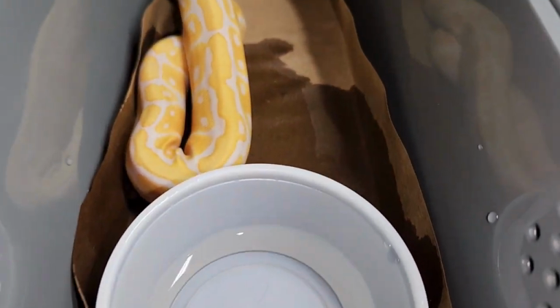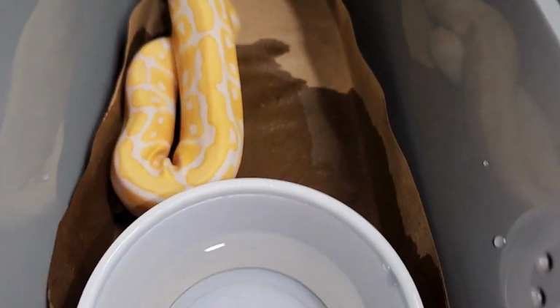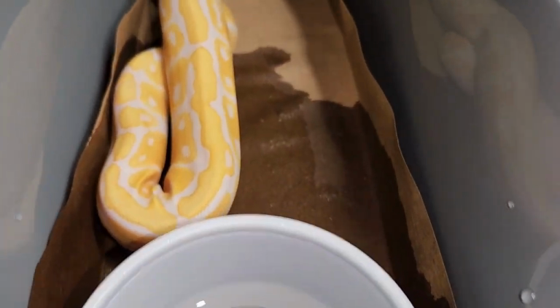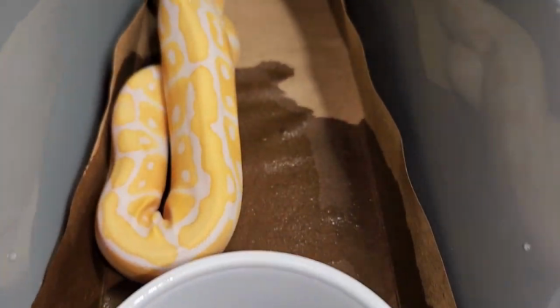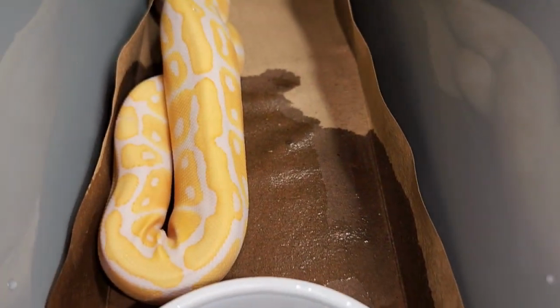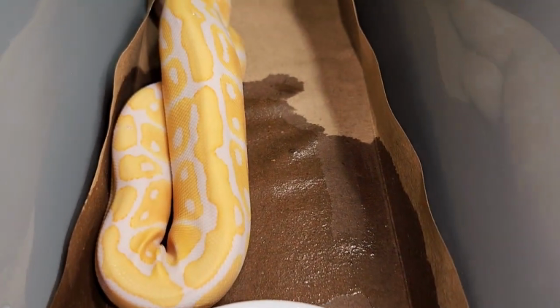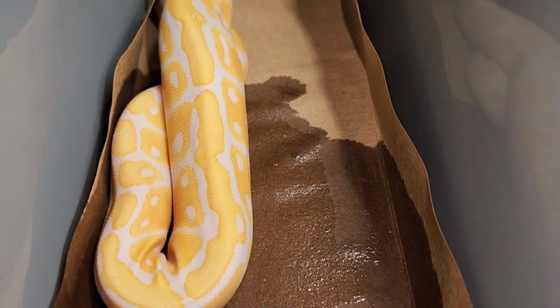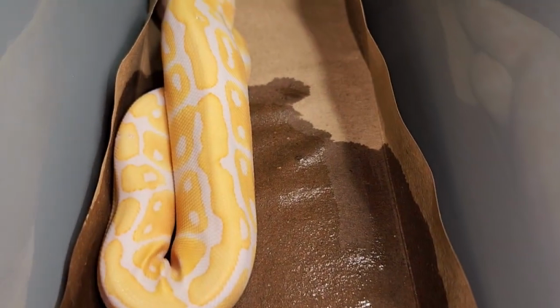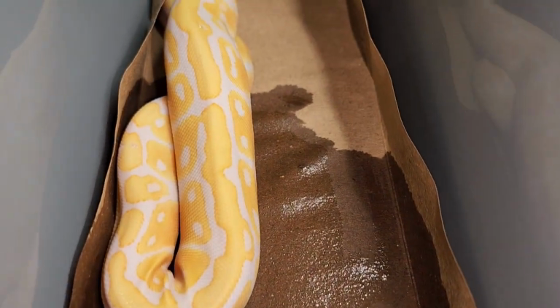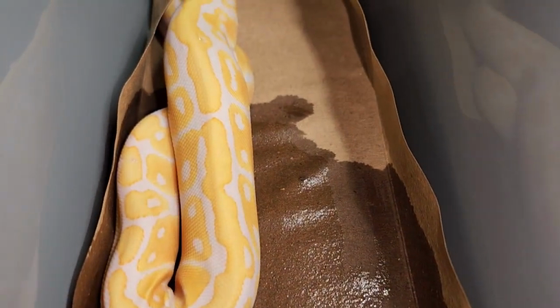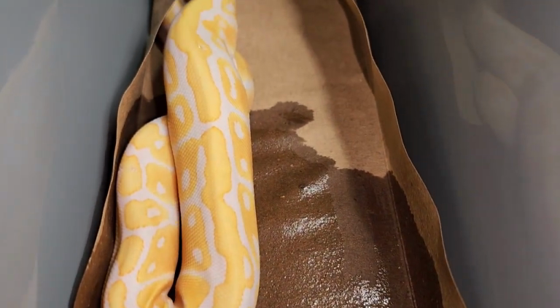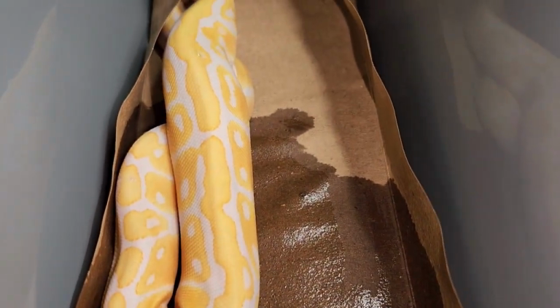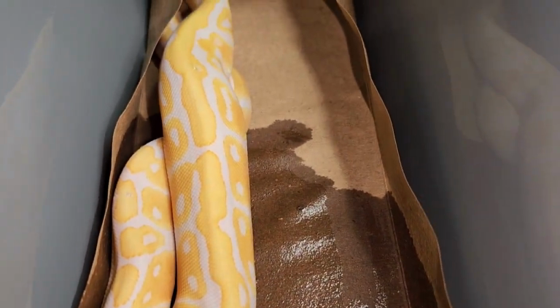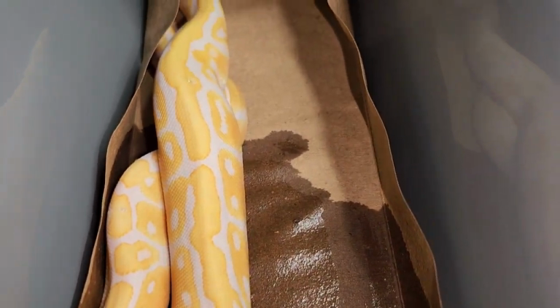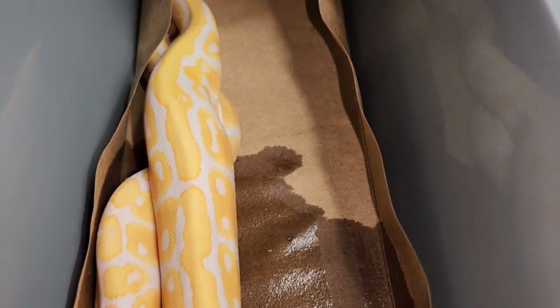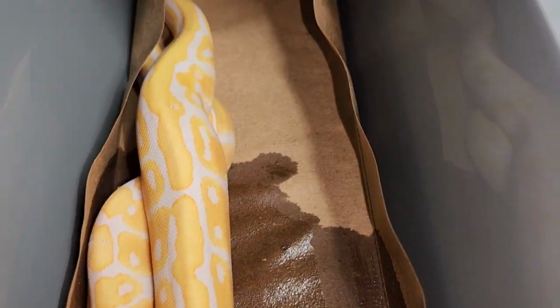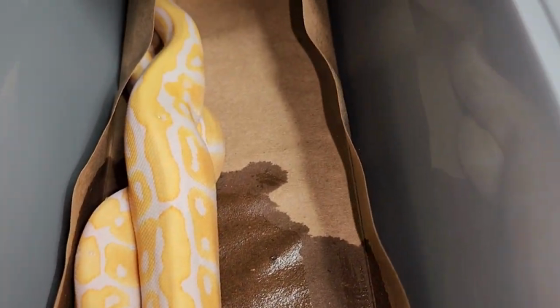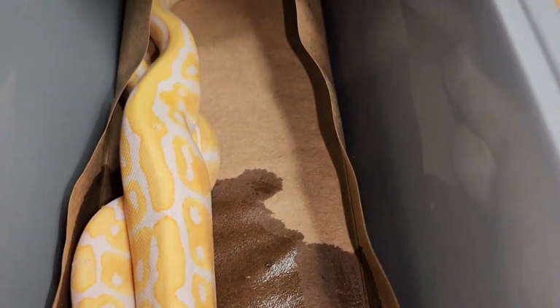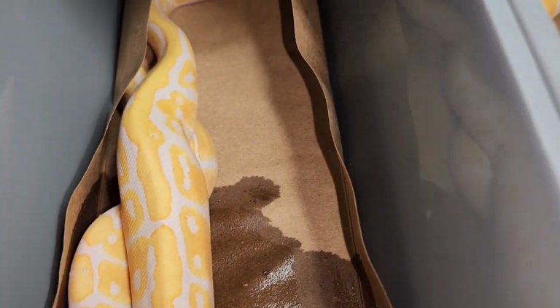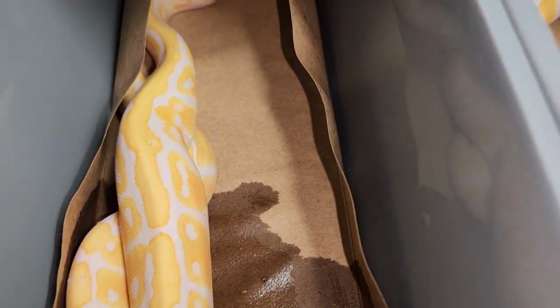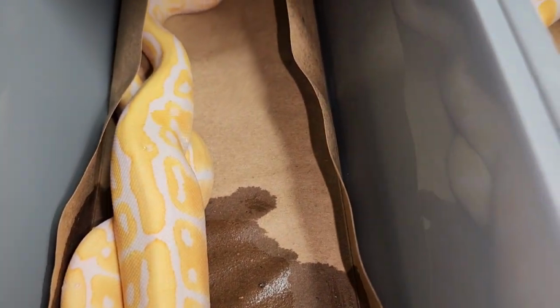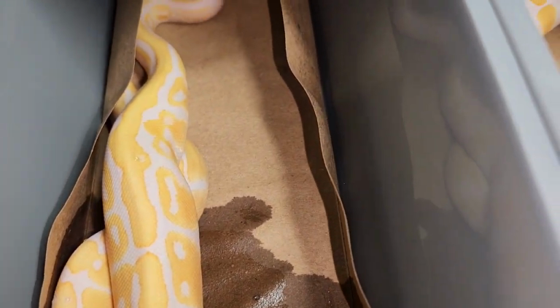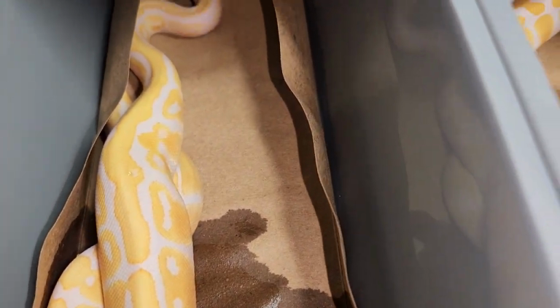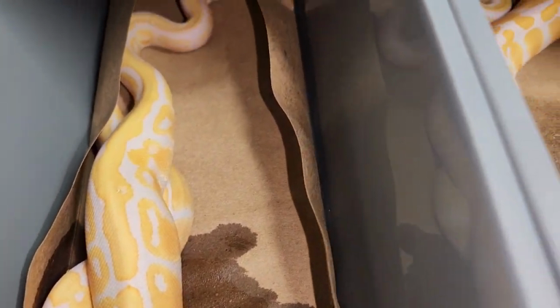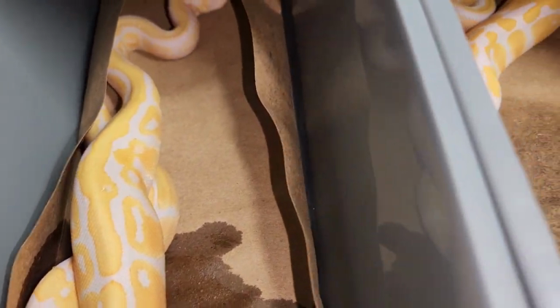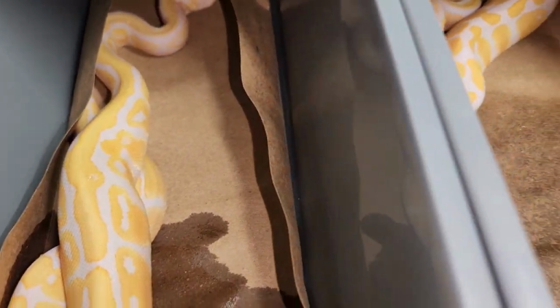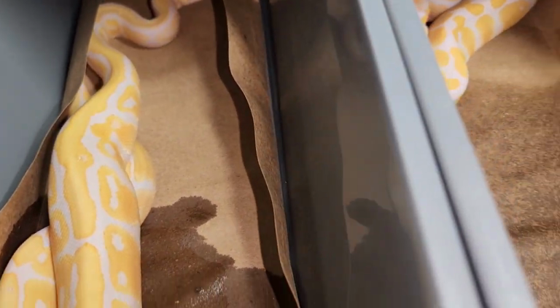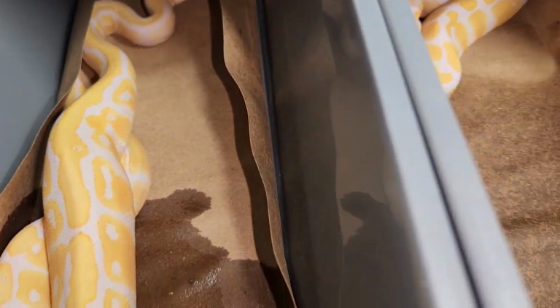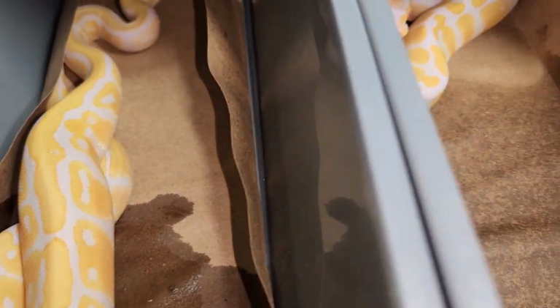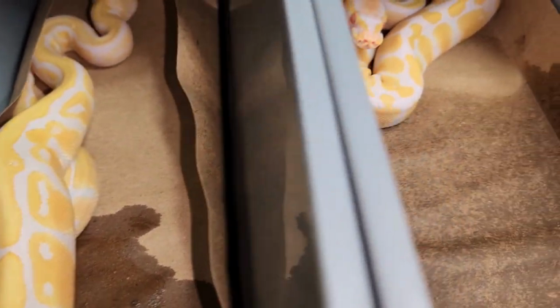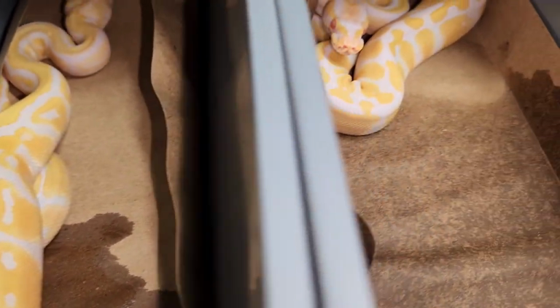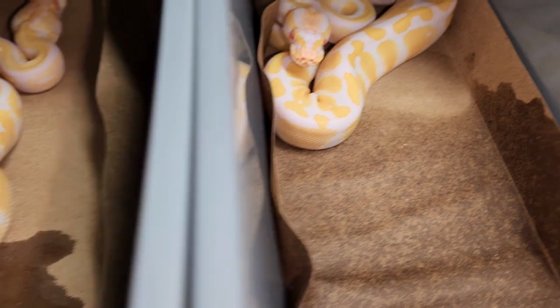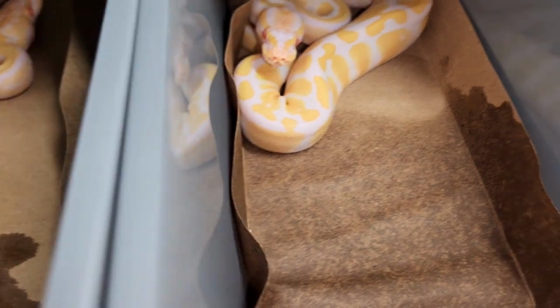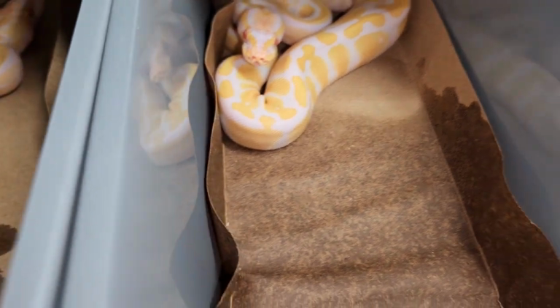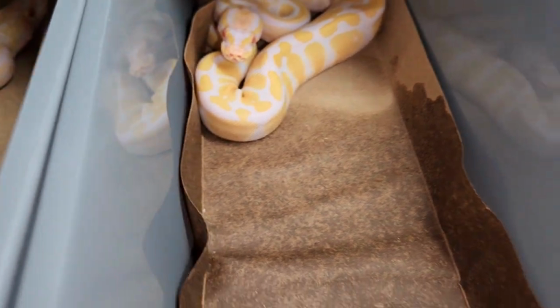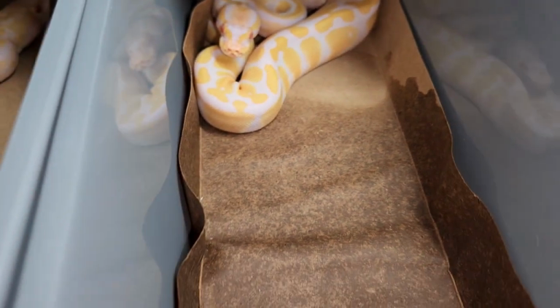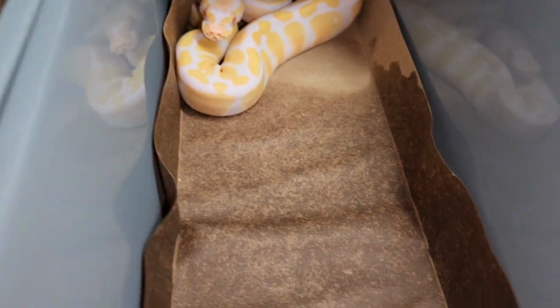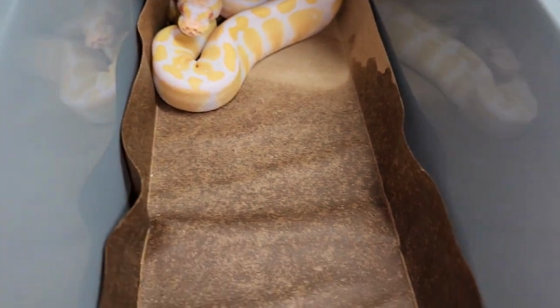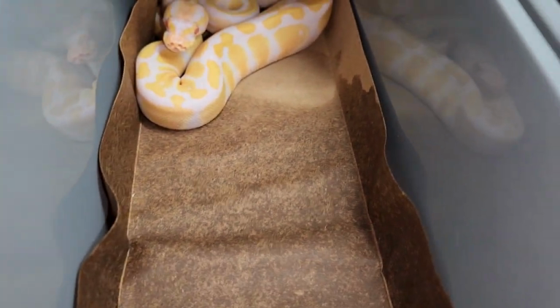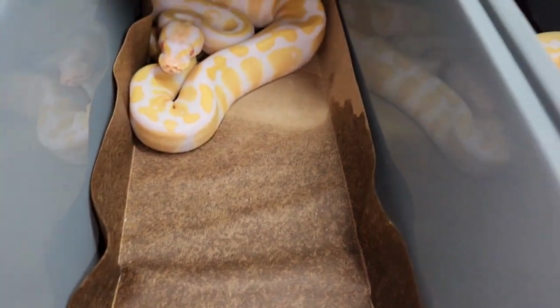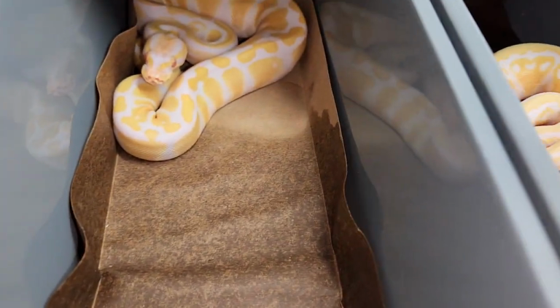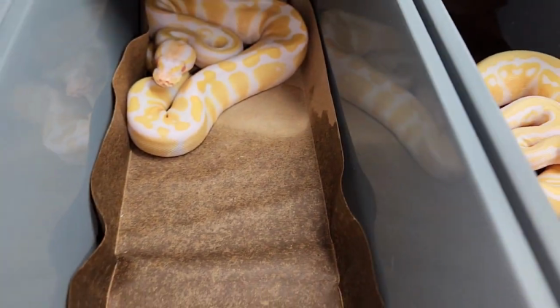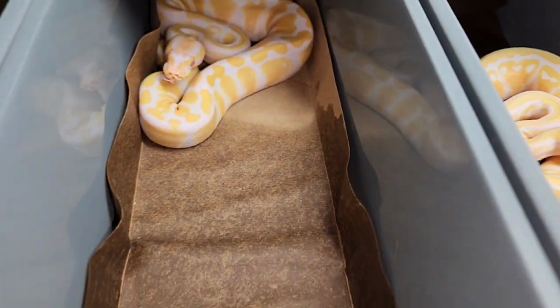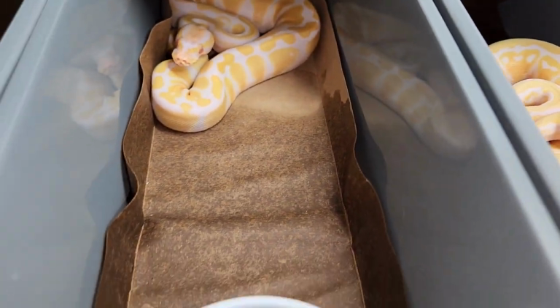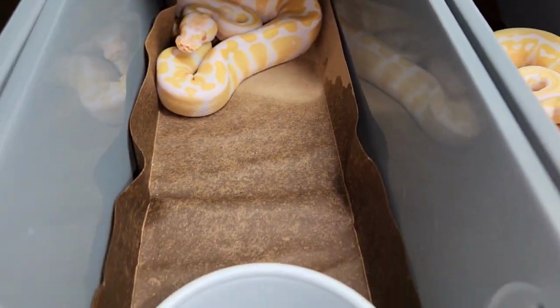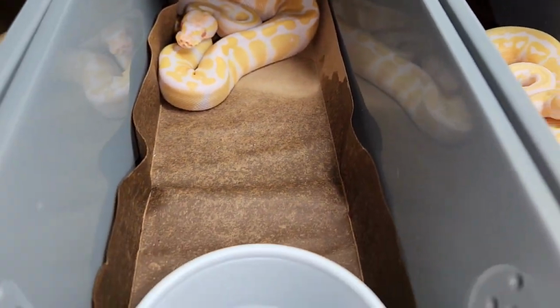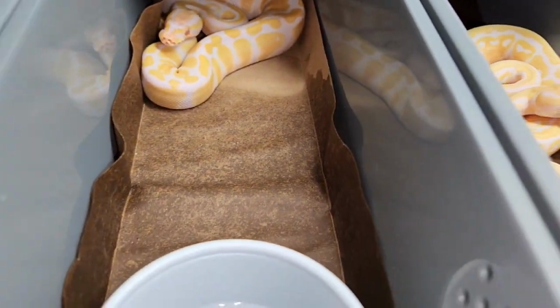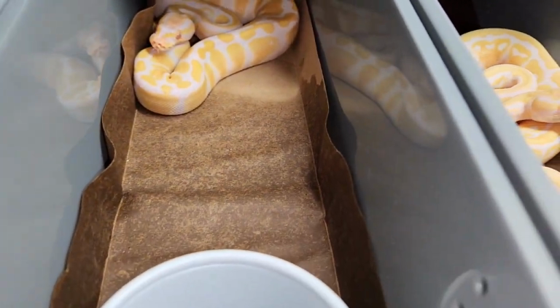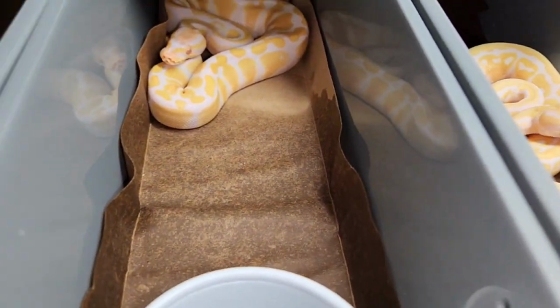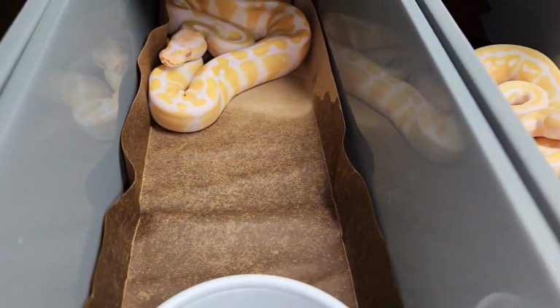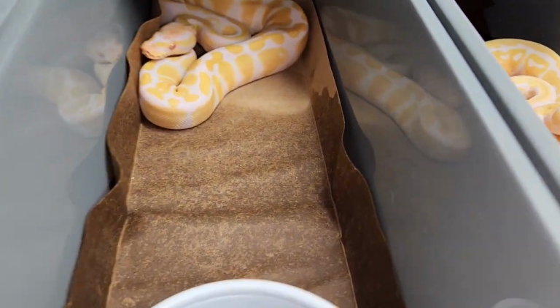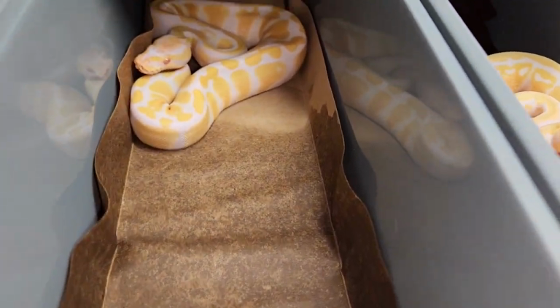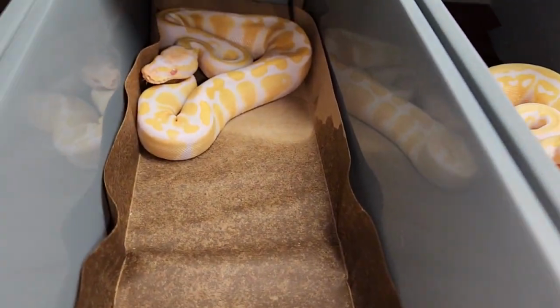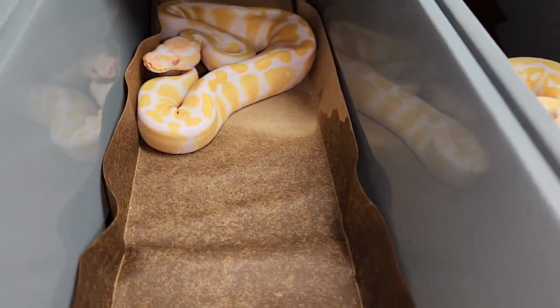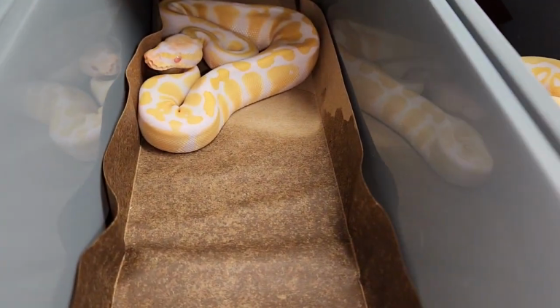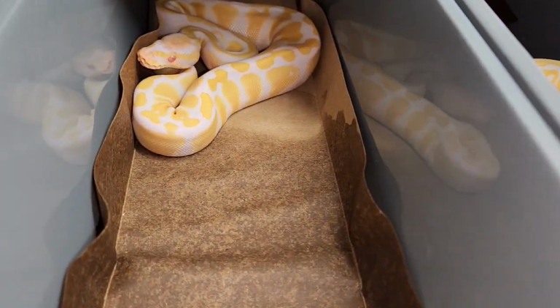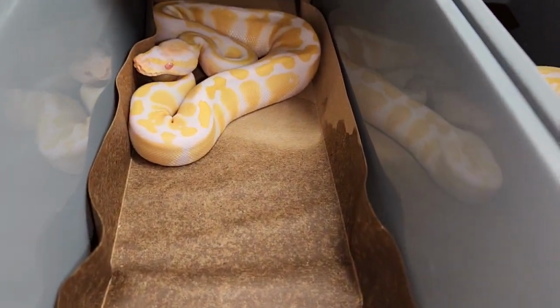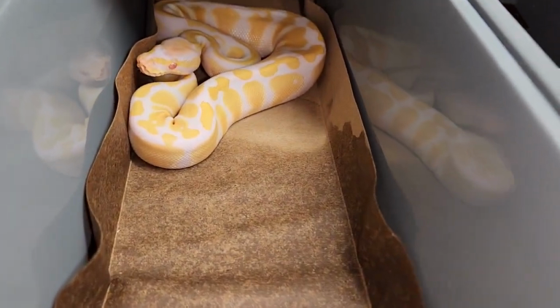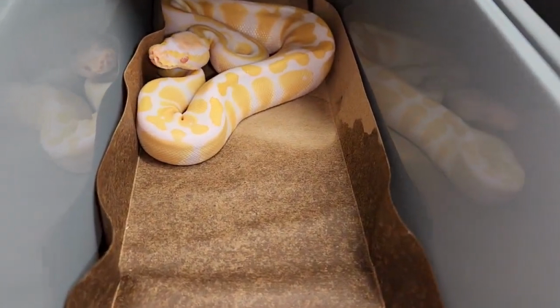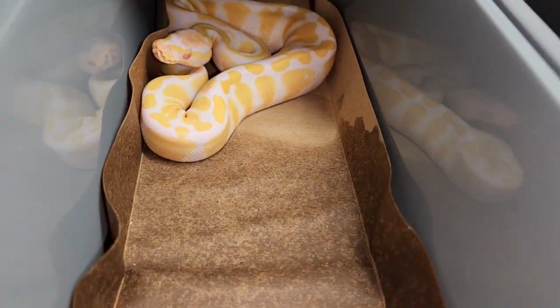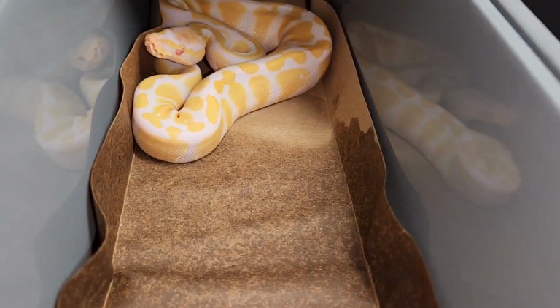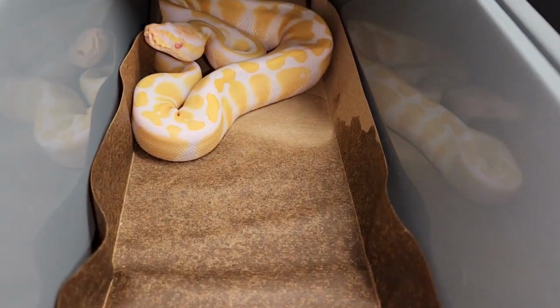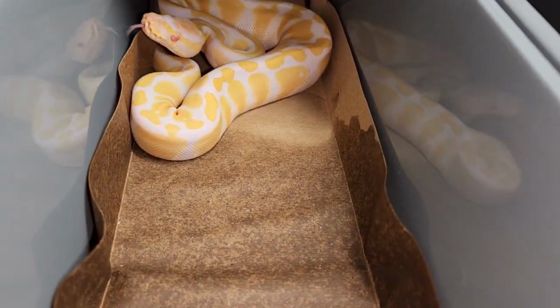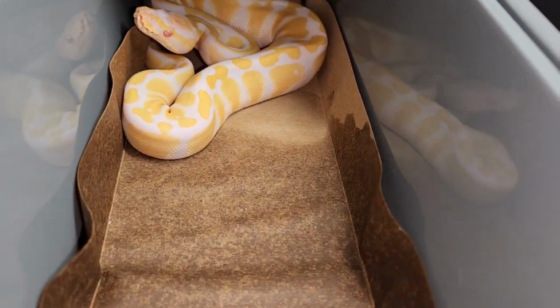Nice pattern going down the sides. This is the third one - I believe this is one of the brightest ones.